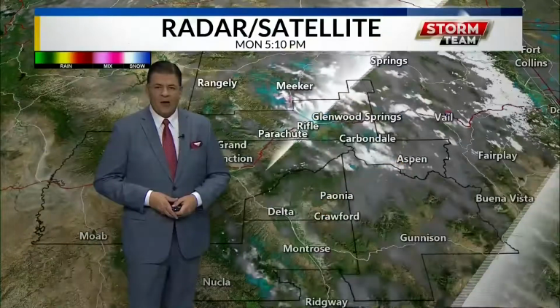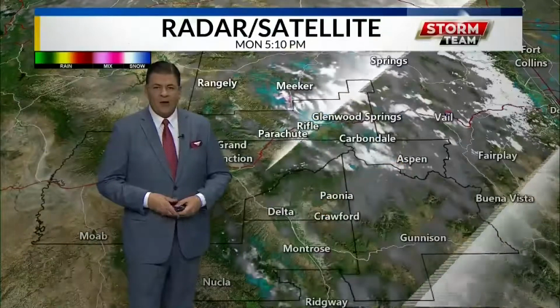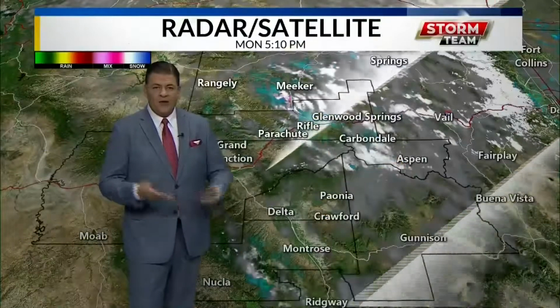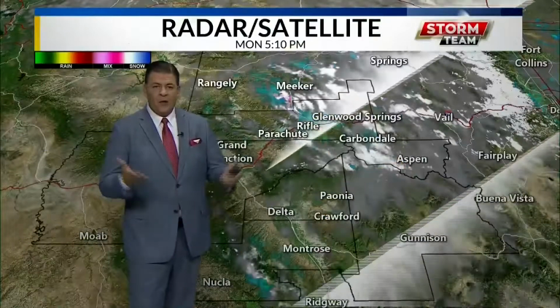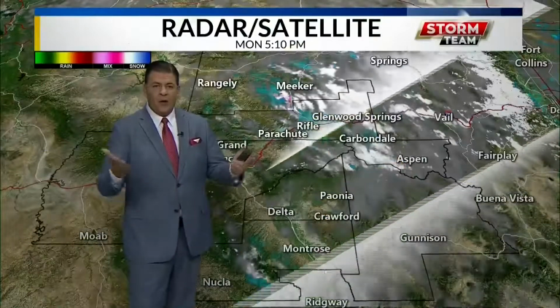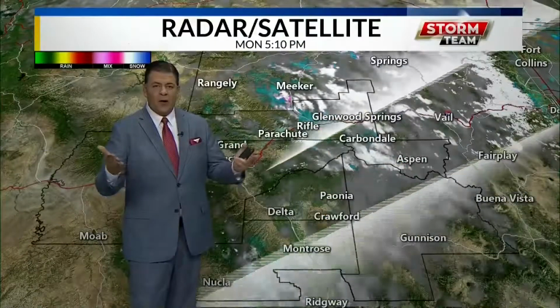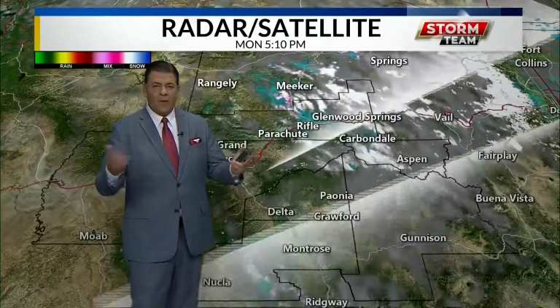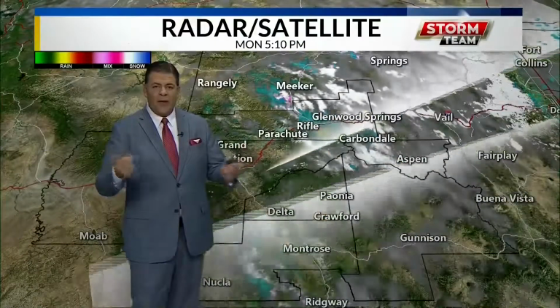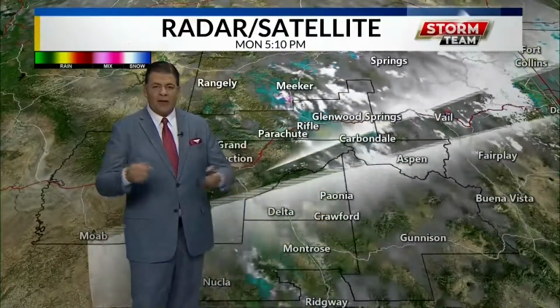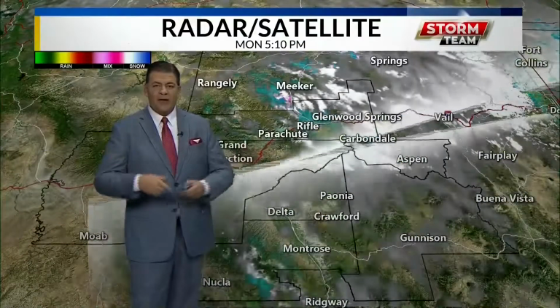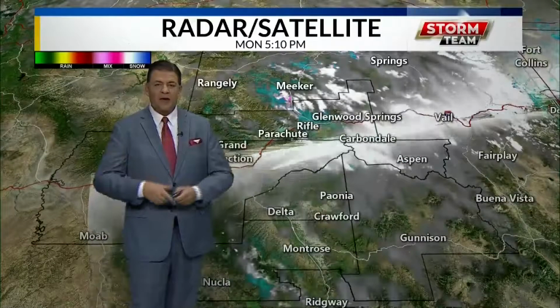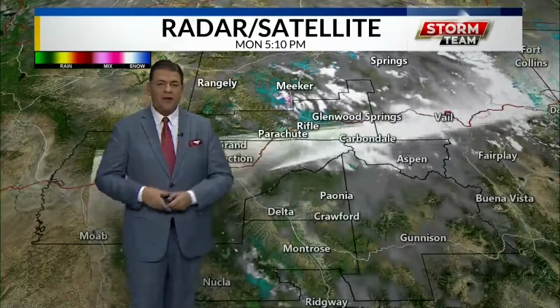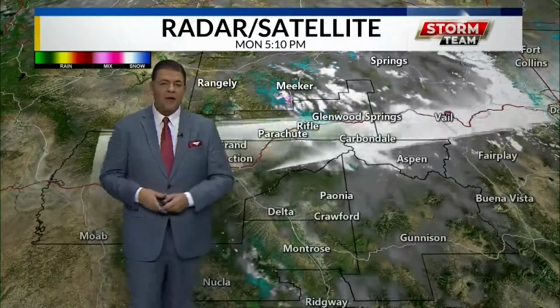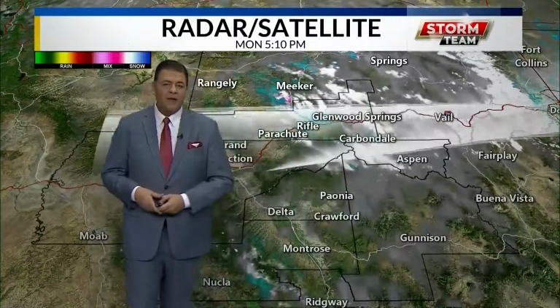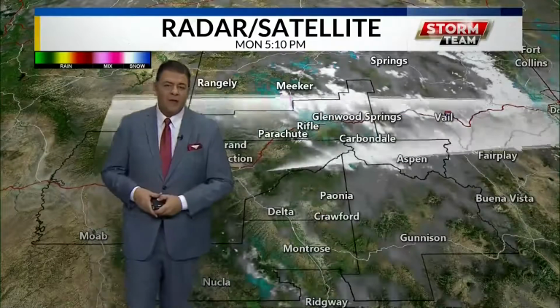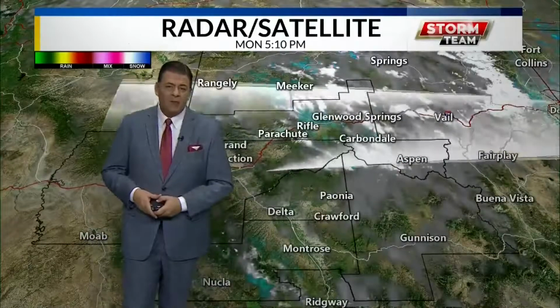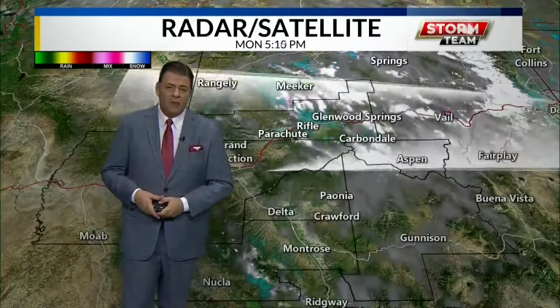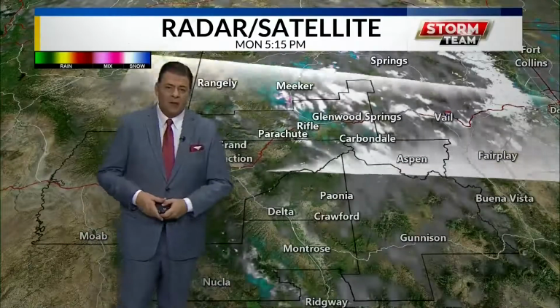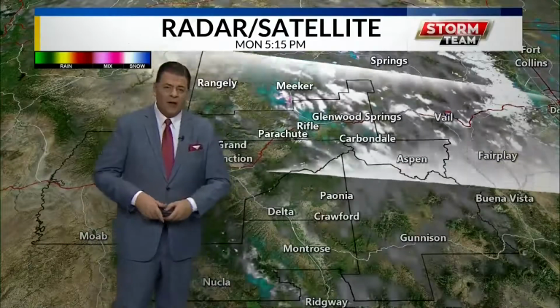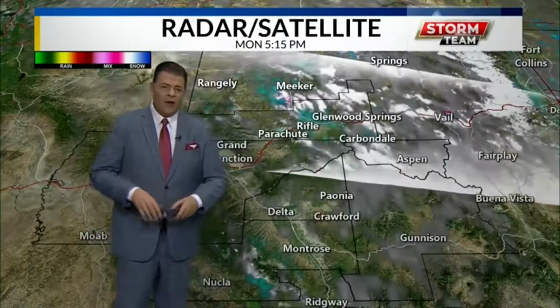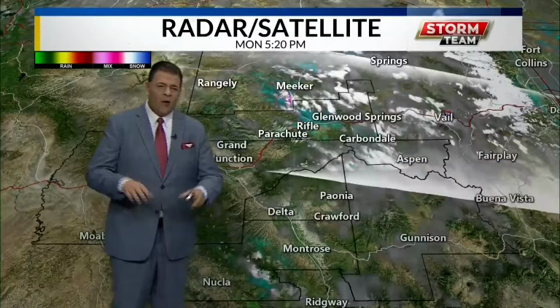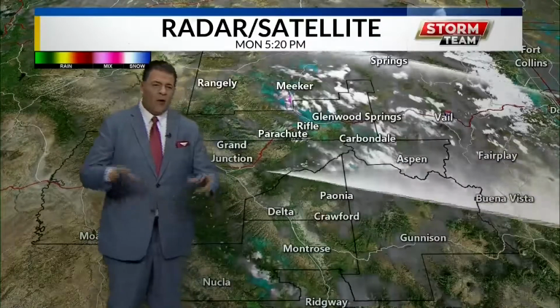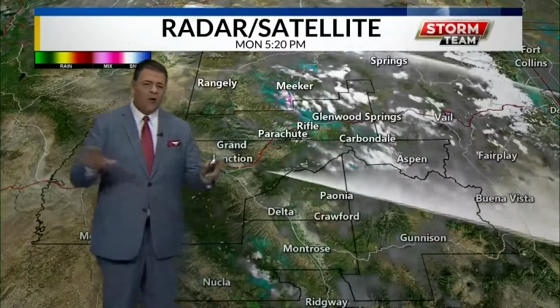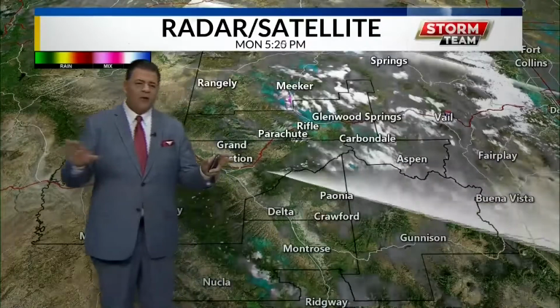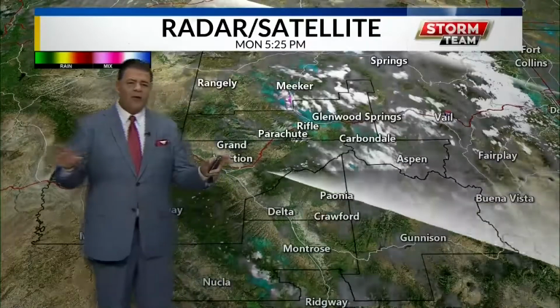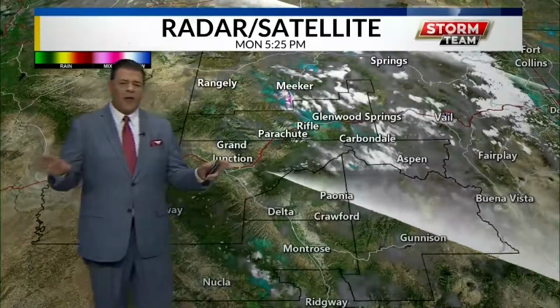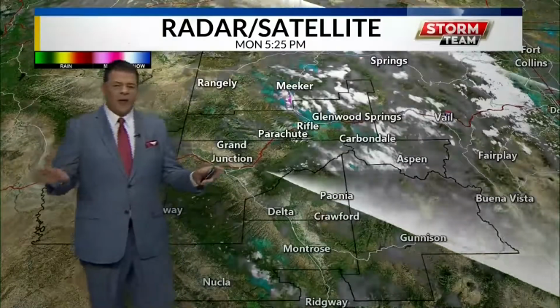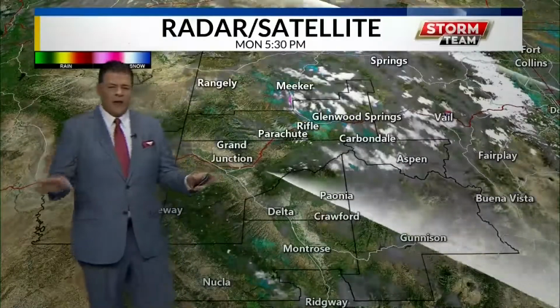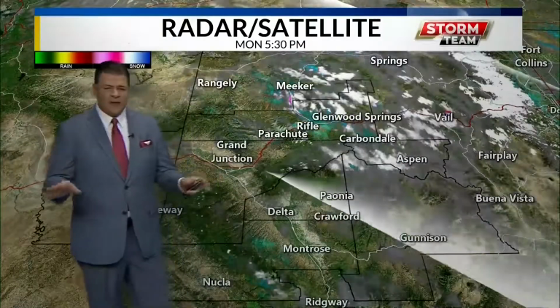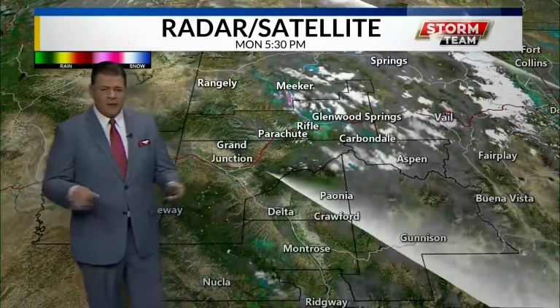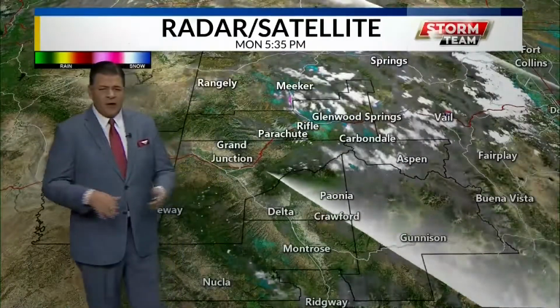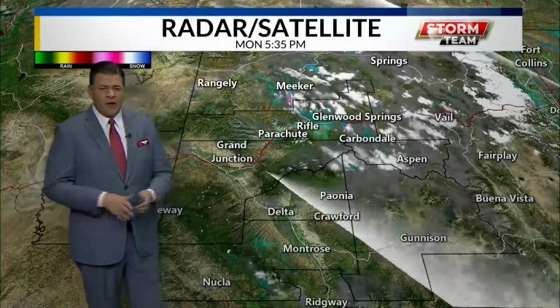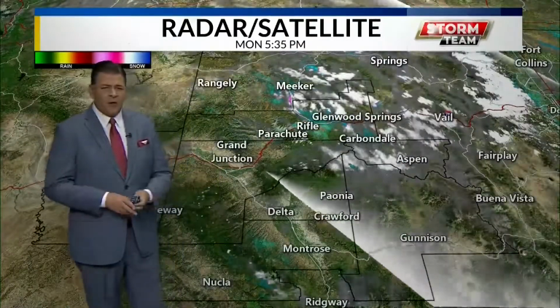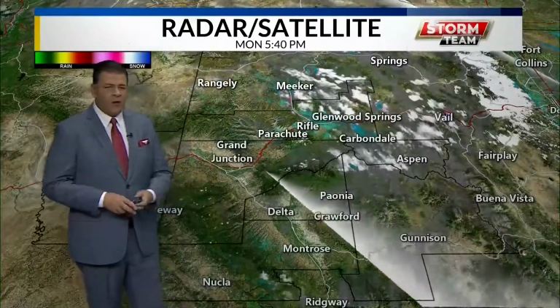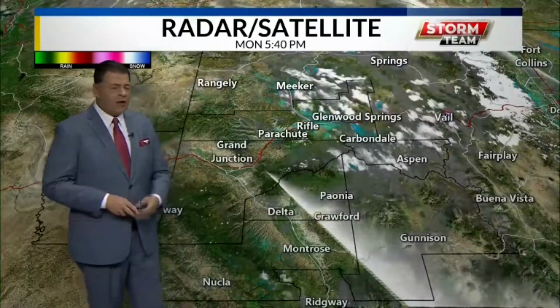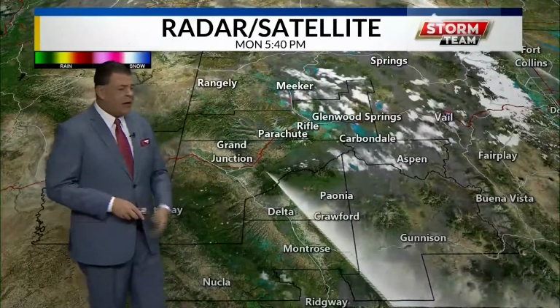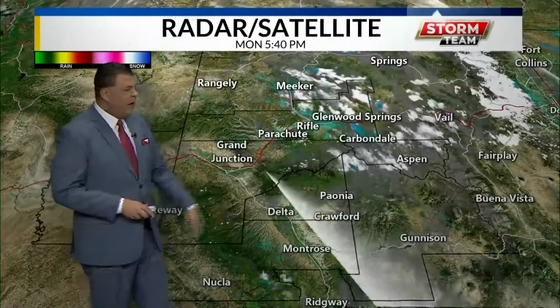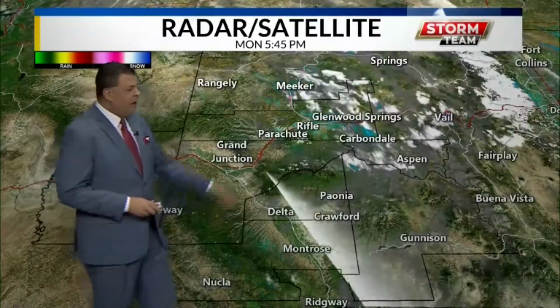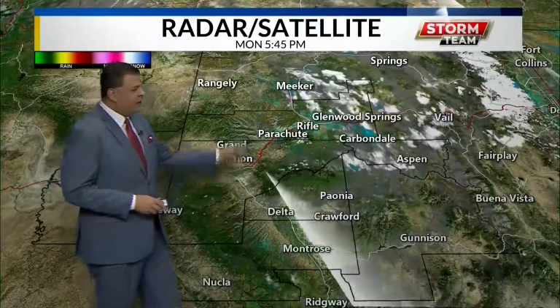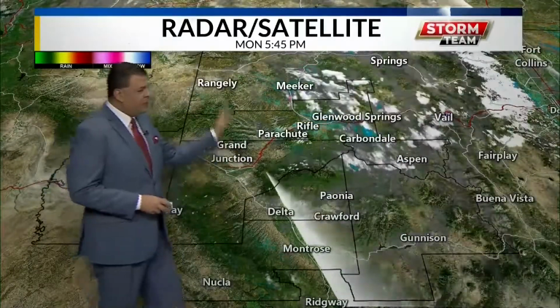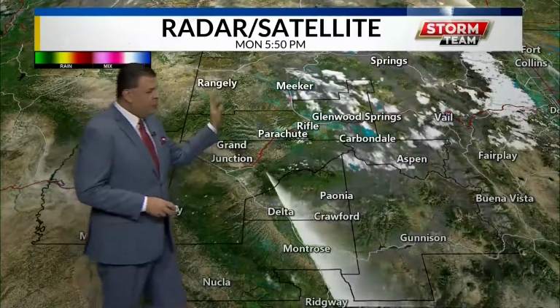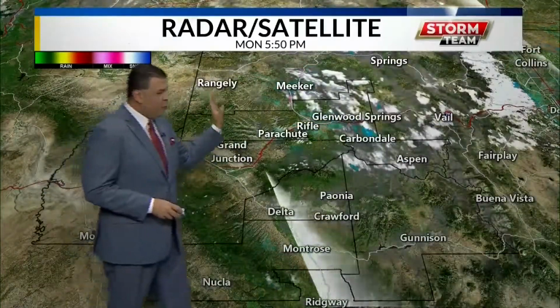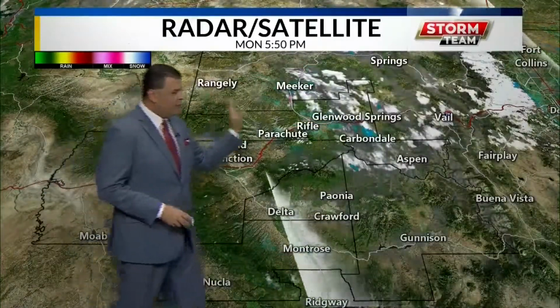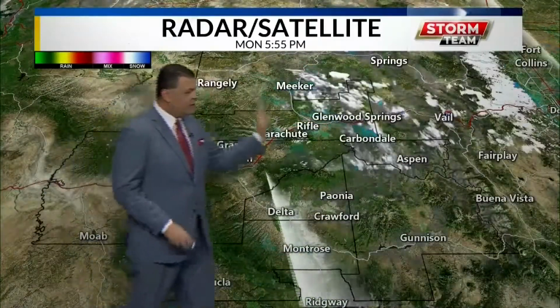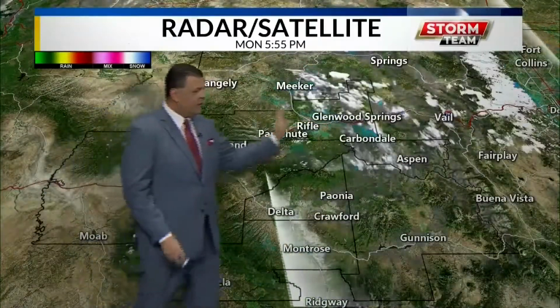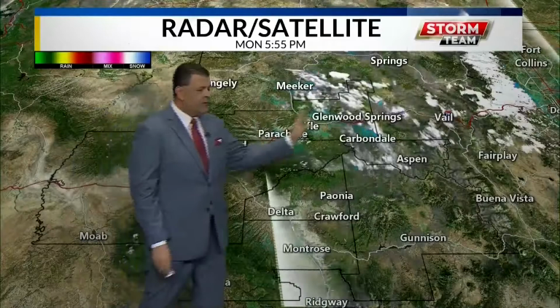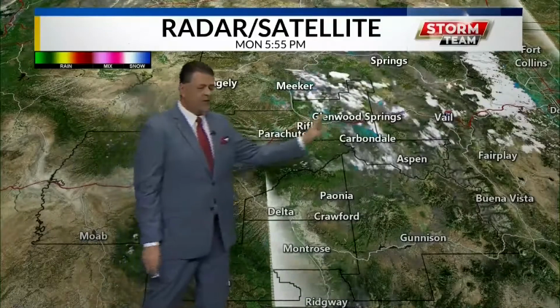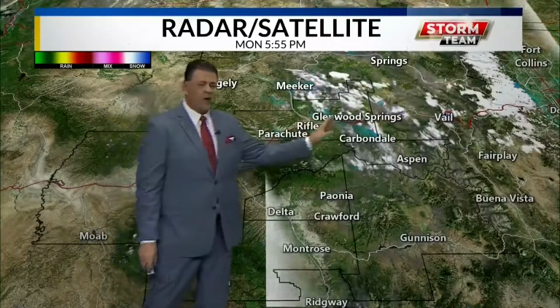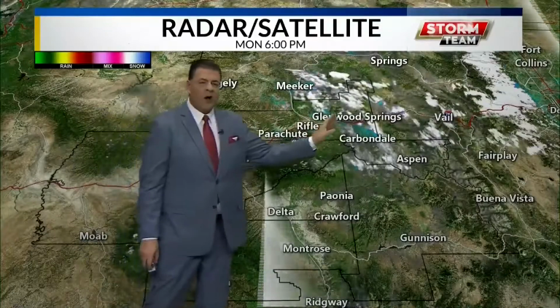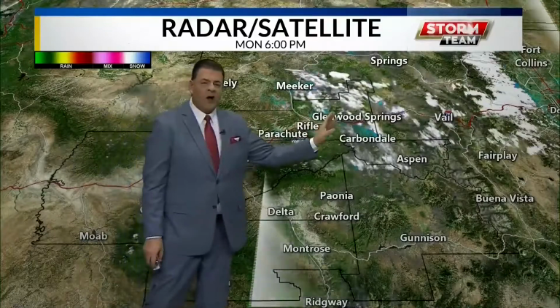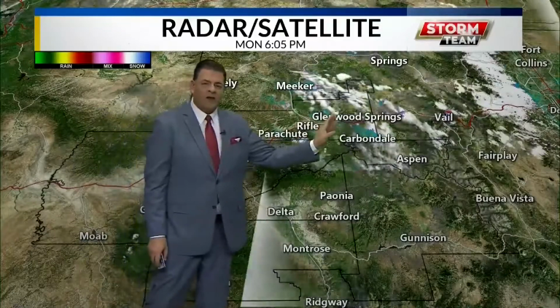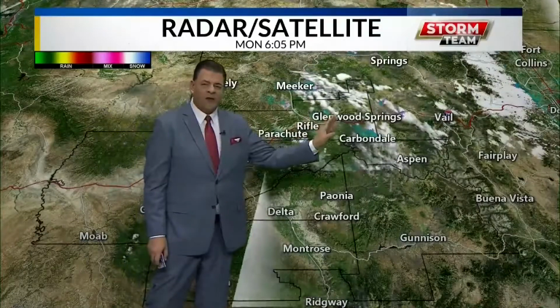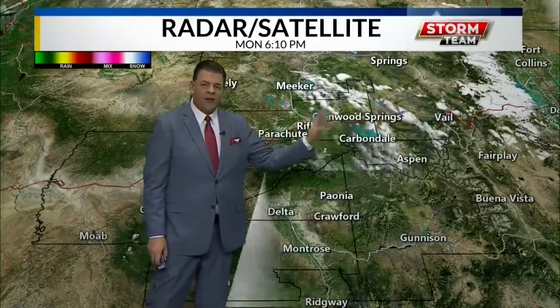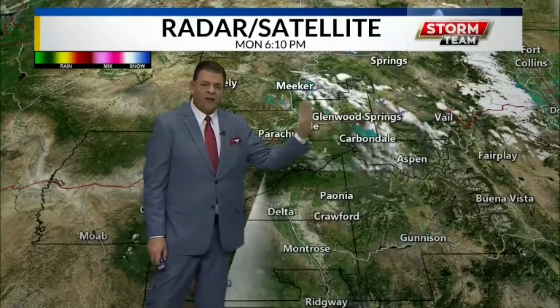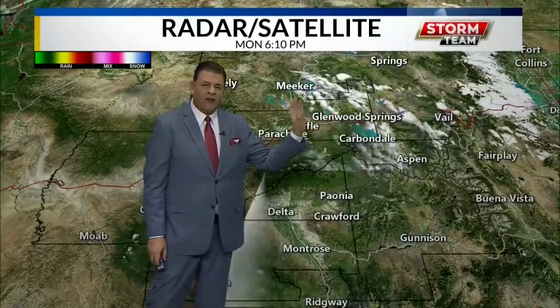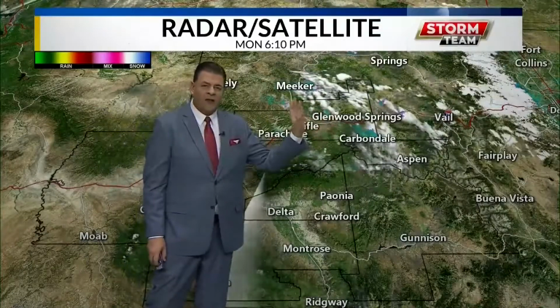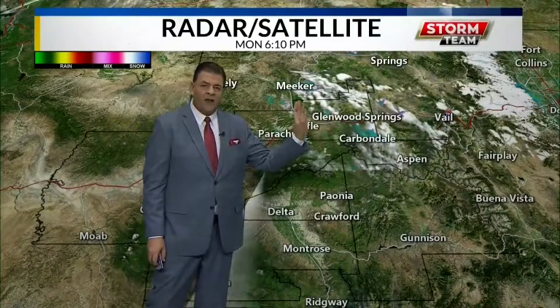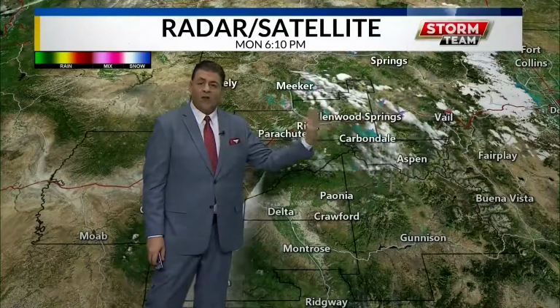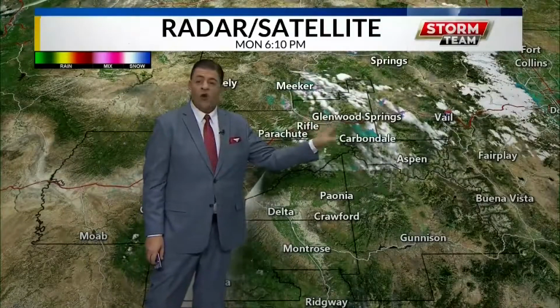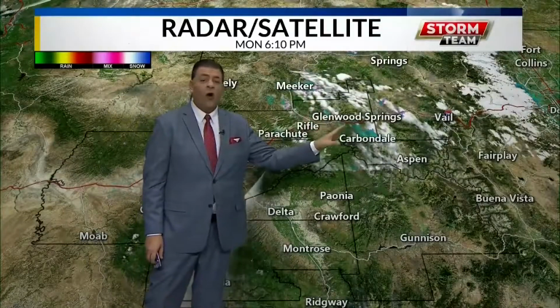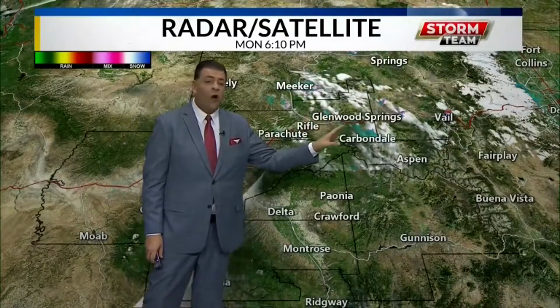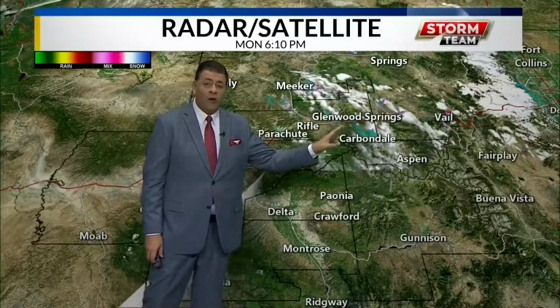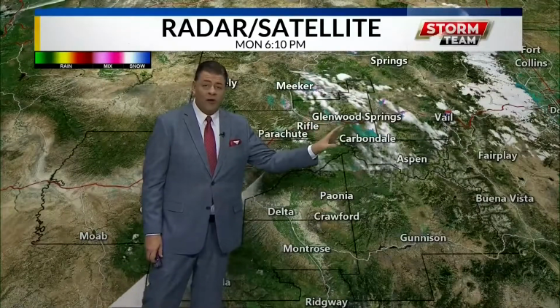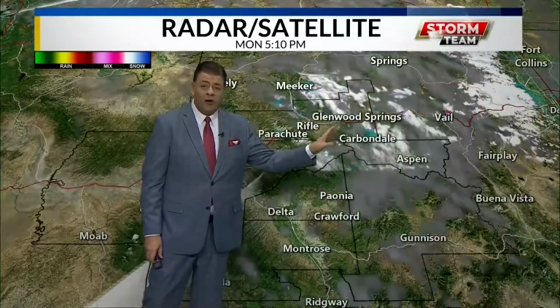Good evening, welcome back. Starts you off again with the radar. All the satellites and radar are running. The storm system that's causing this is gone.